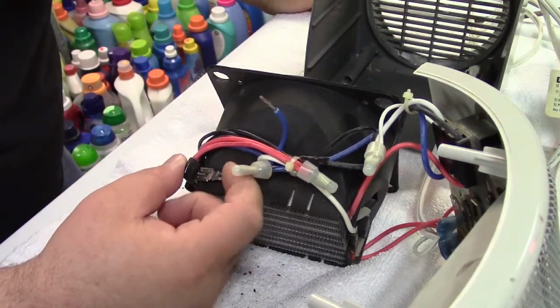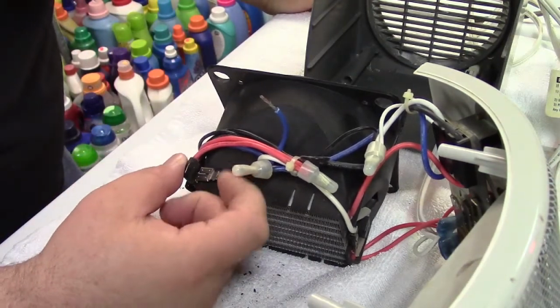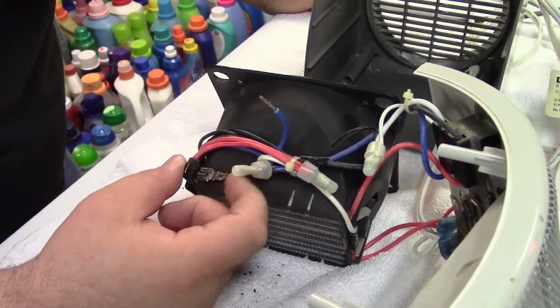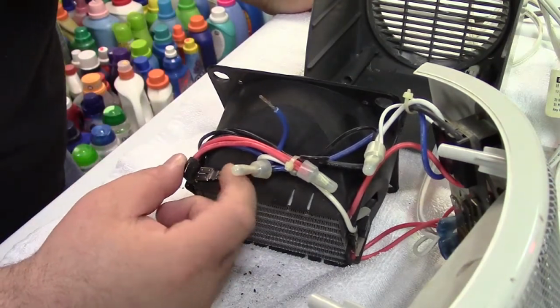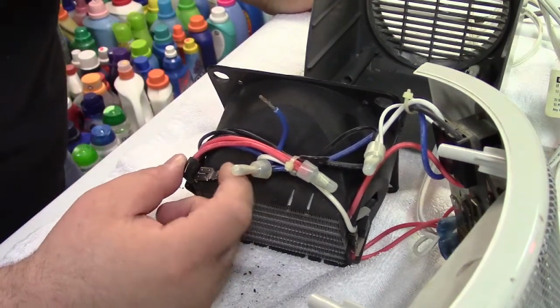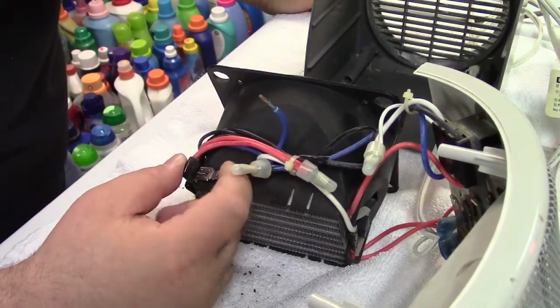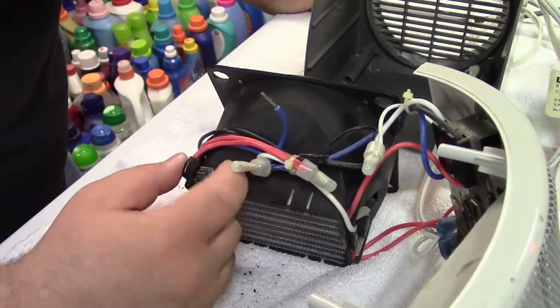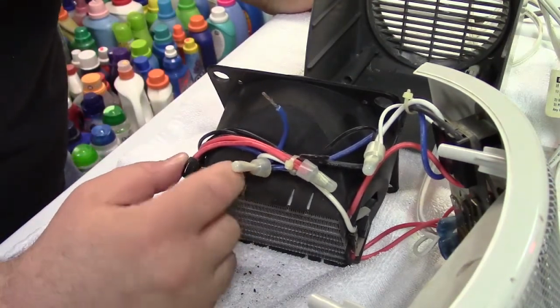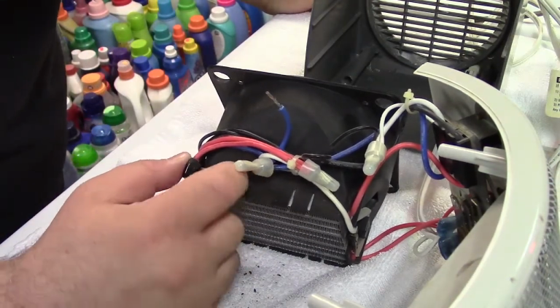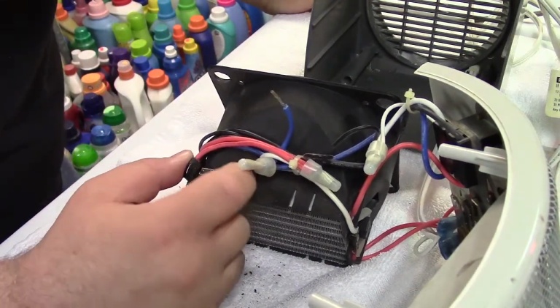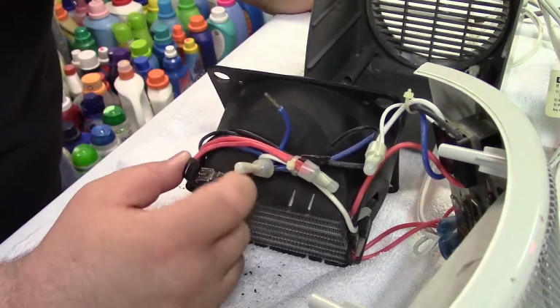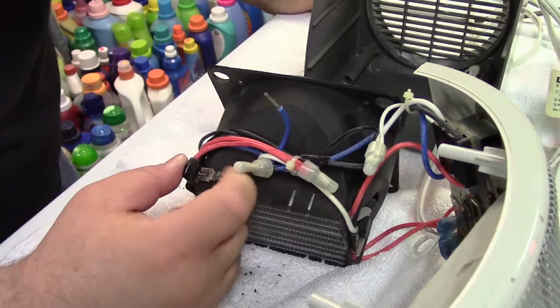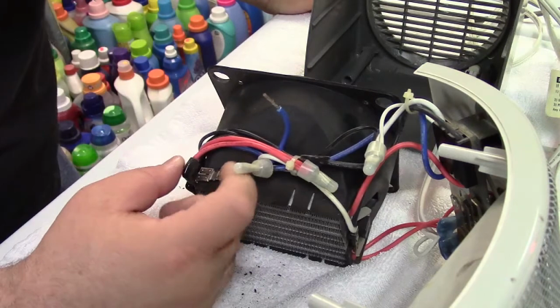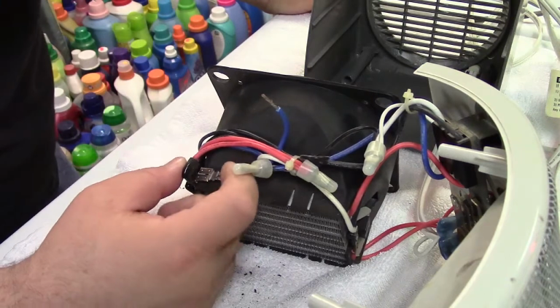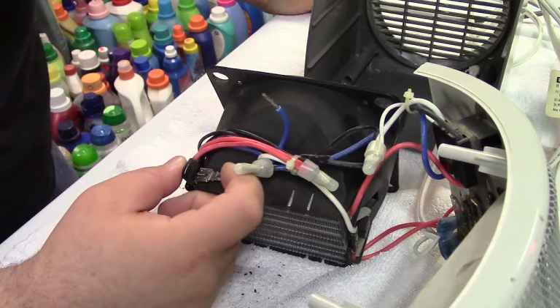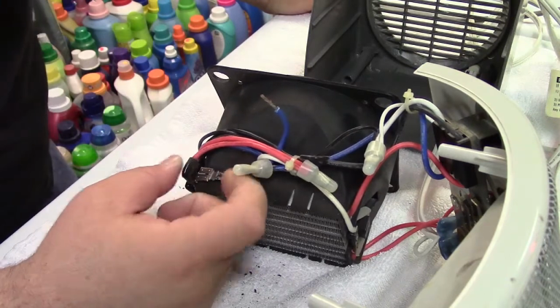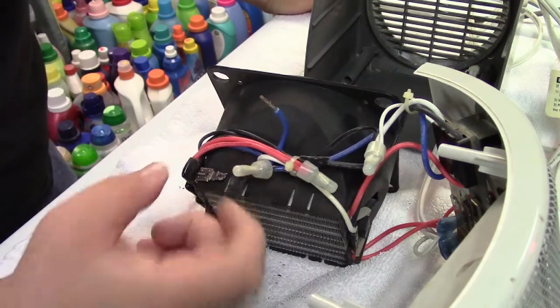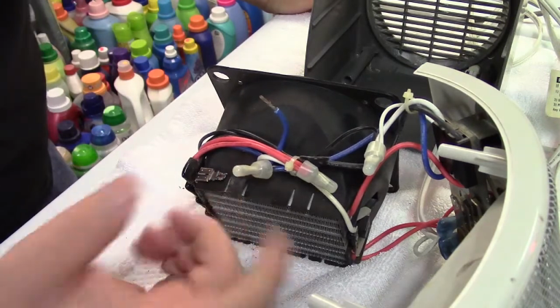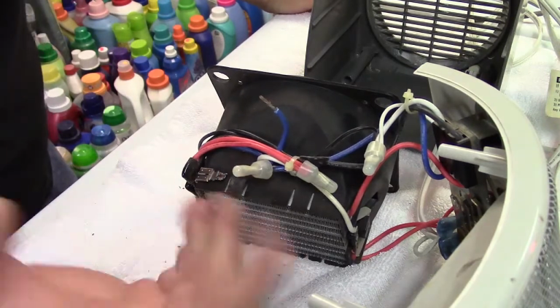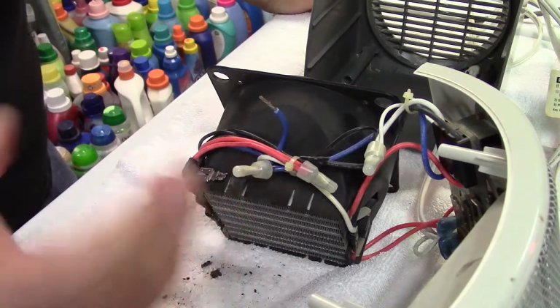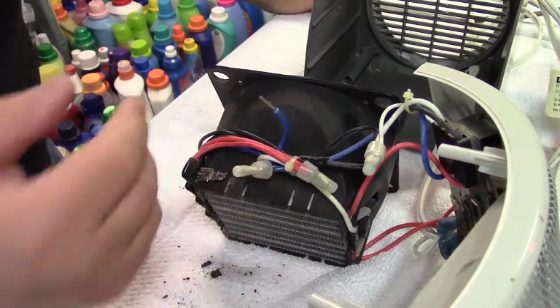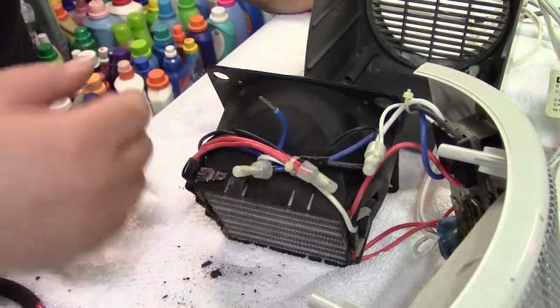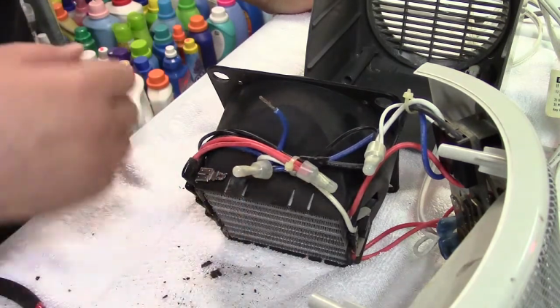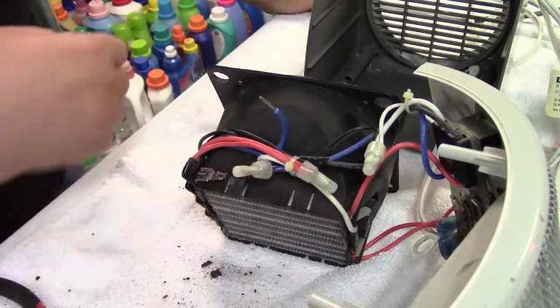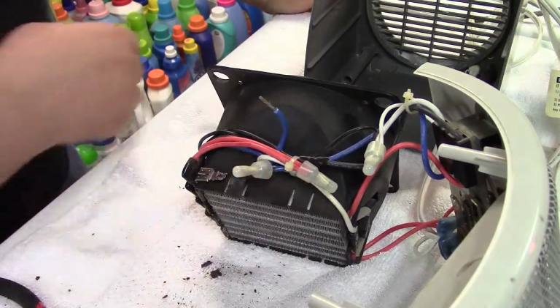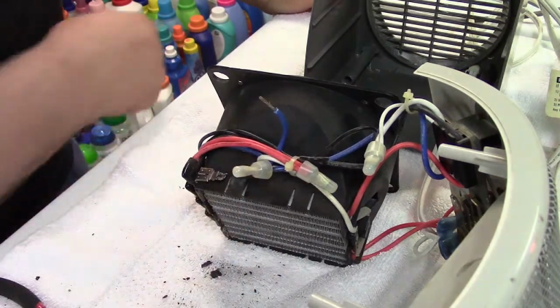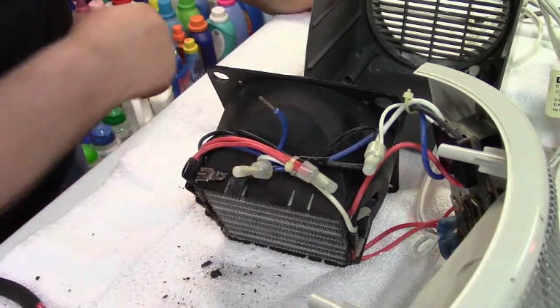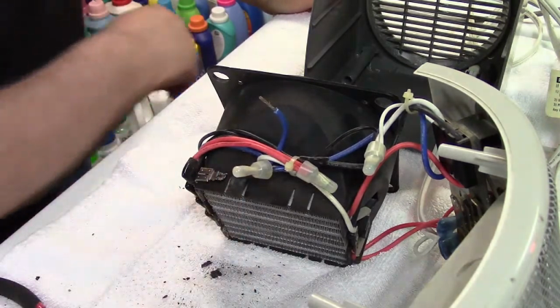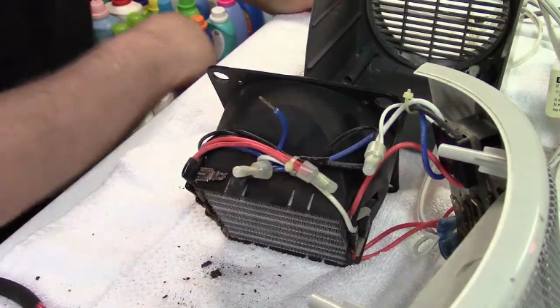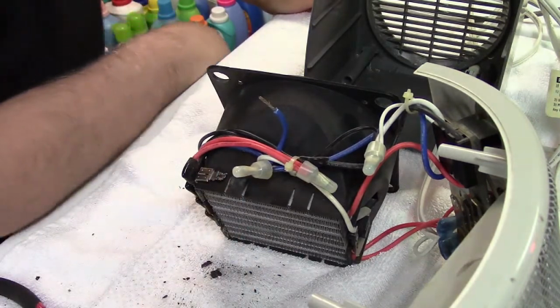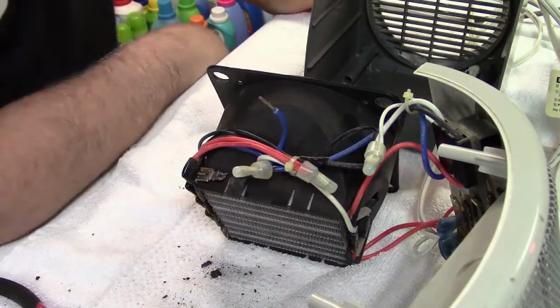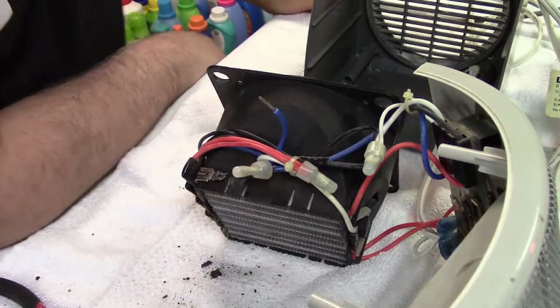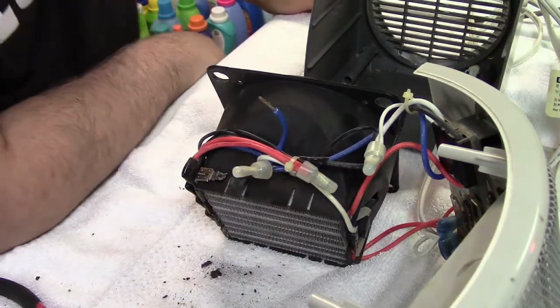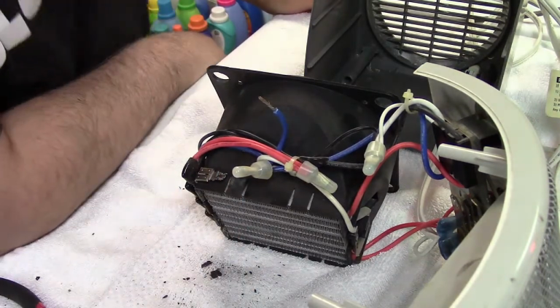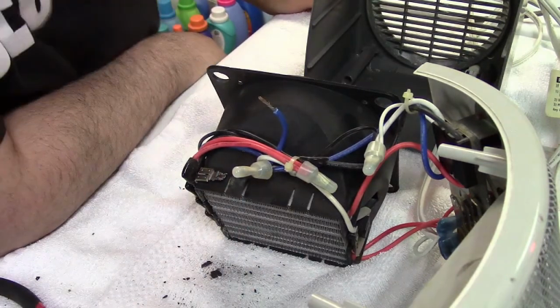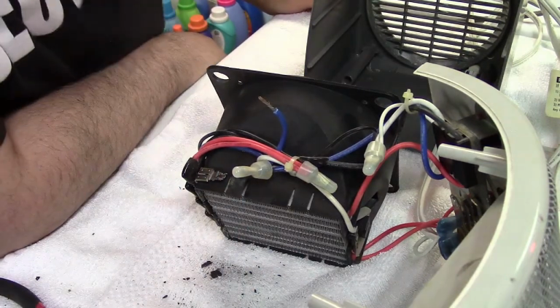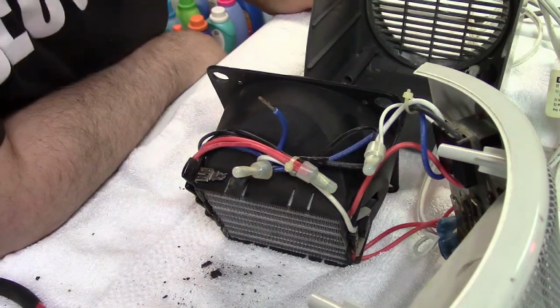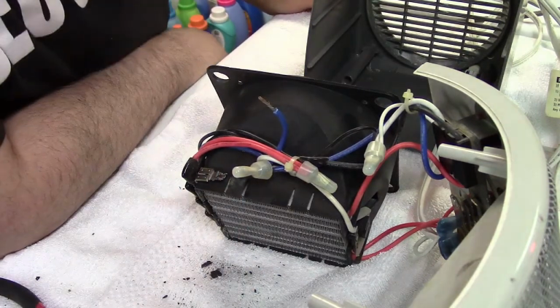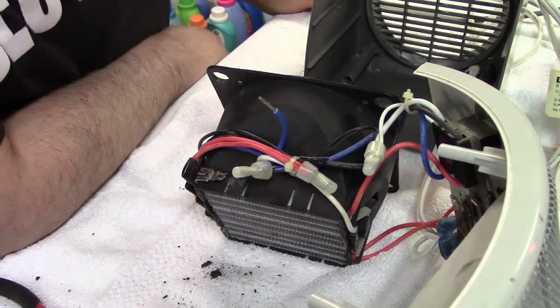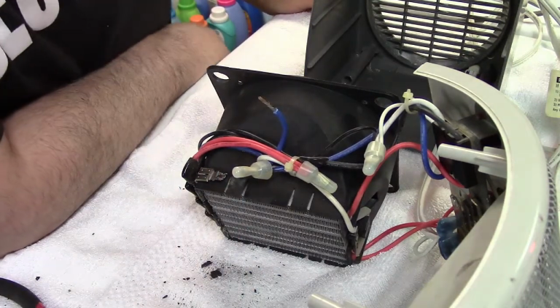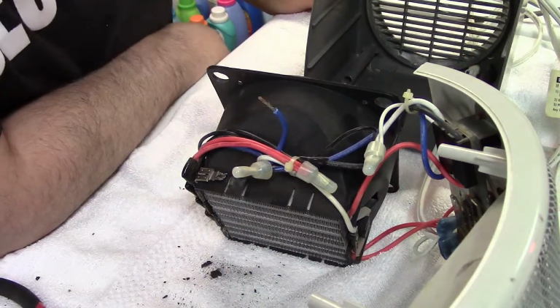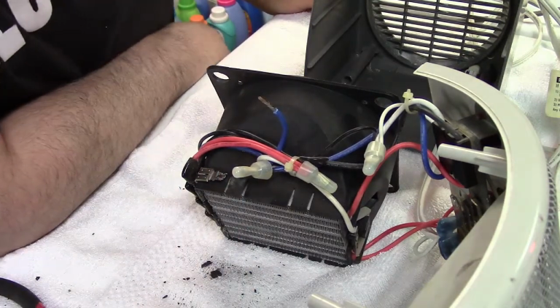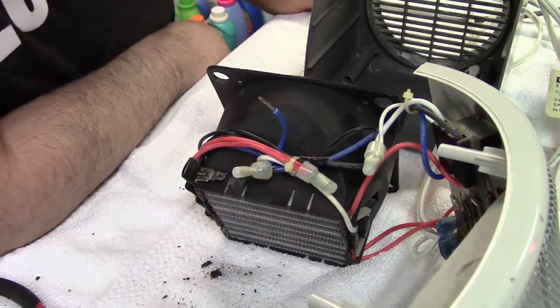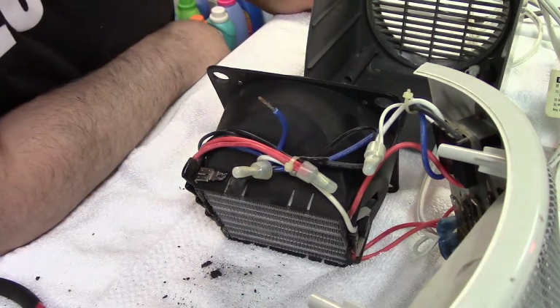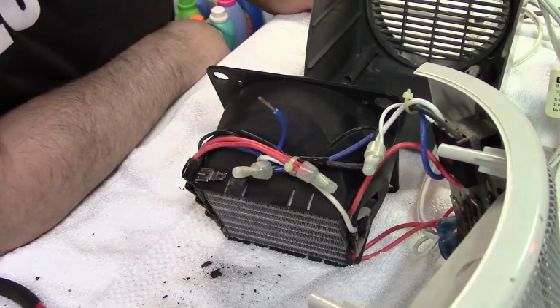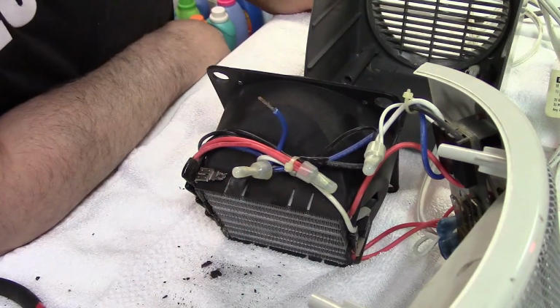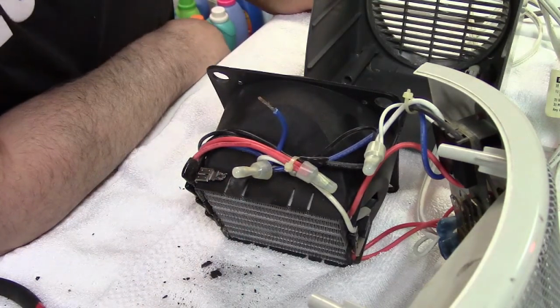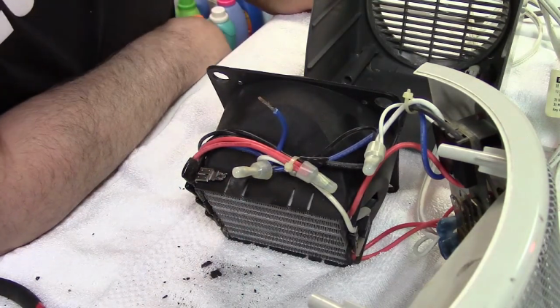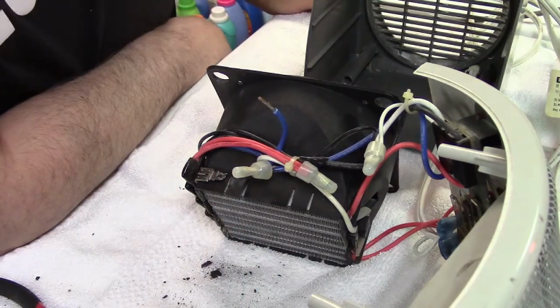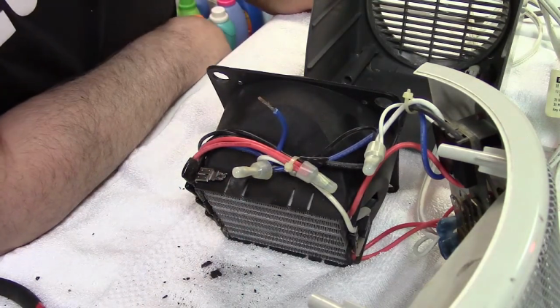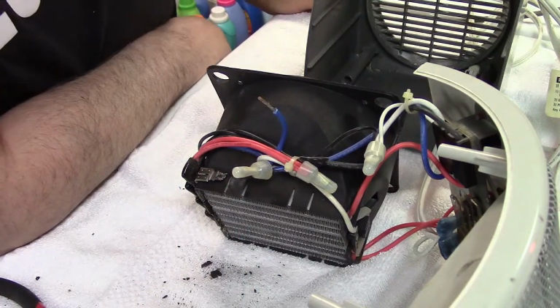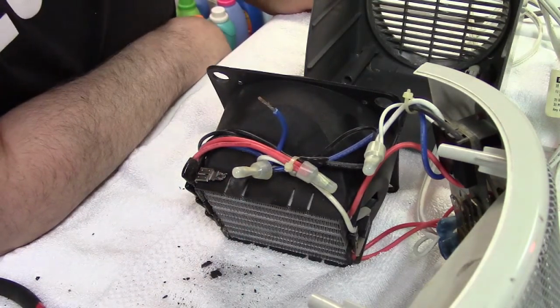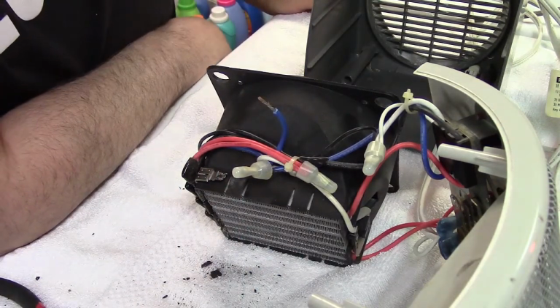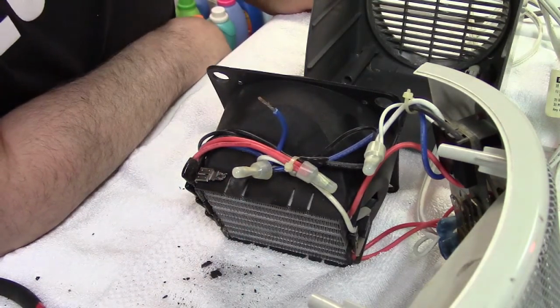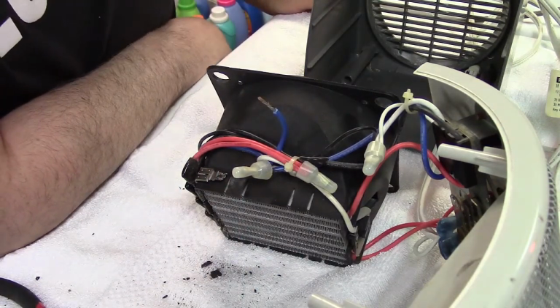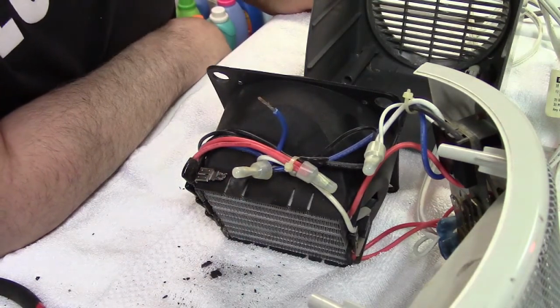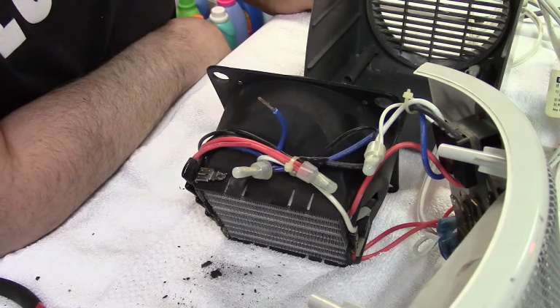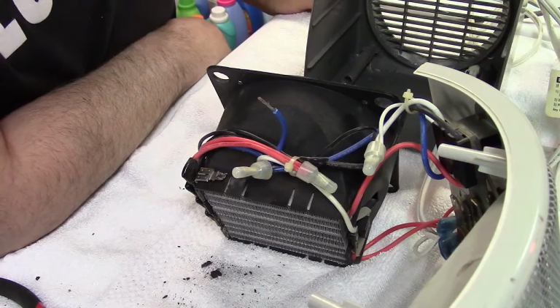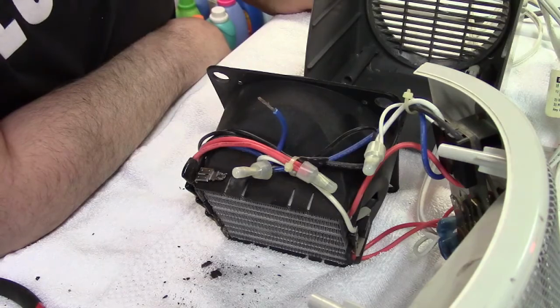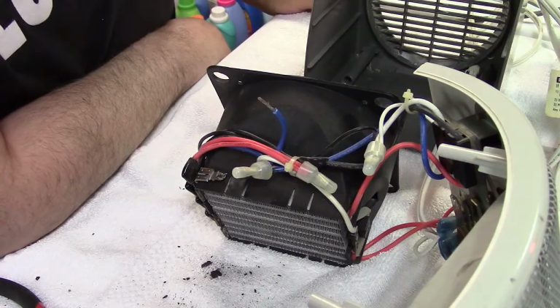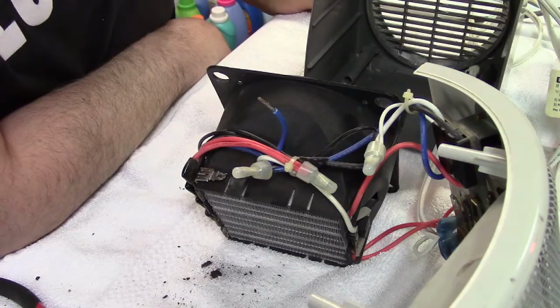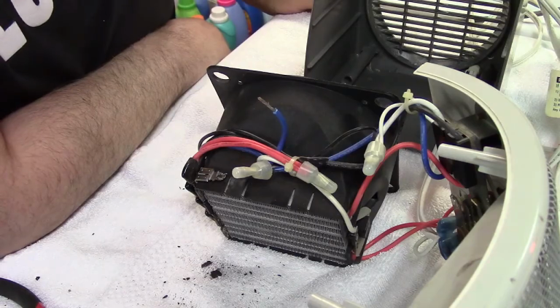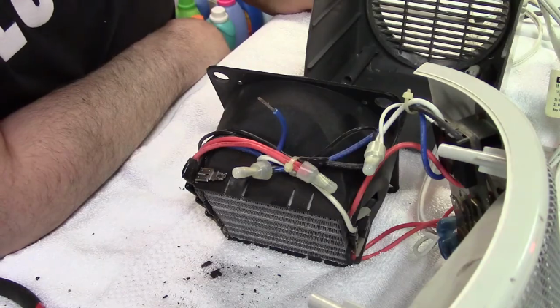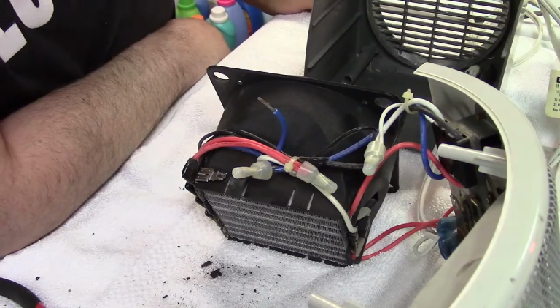Not too bad — it's got a little burr on it, but whatever. Looks clean enough to me. Let's get a connector and put that on the wire.